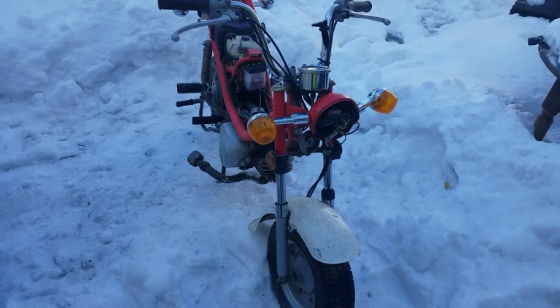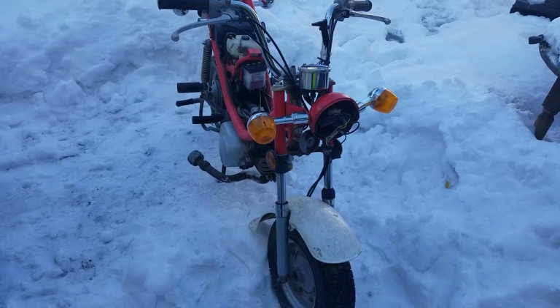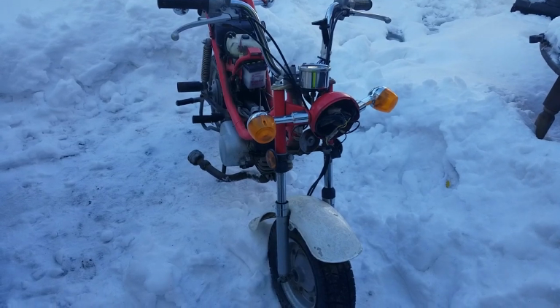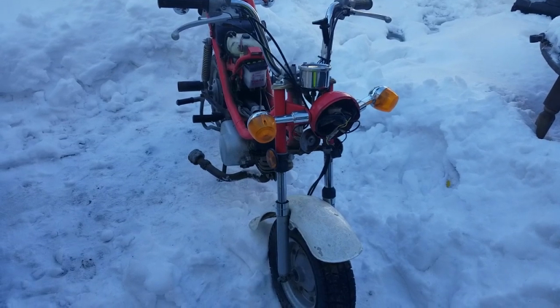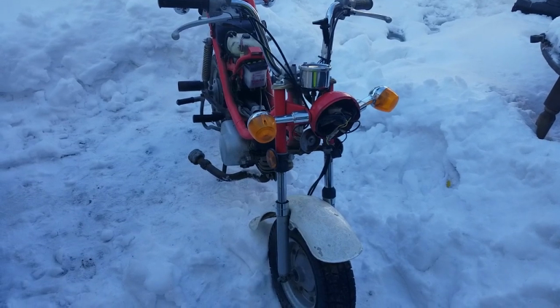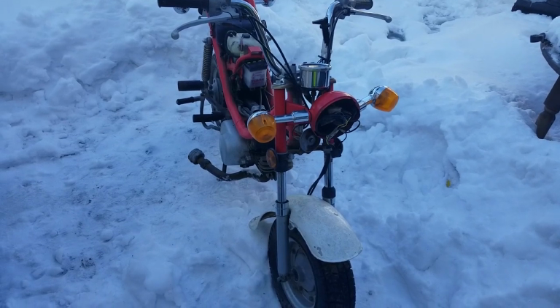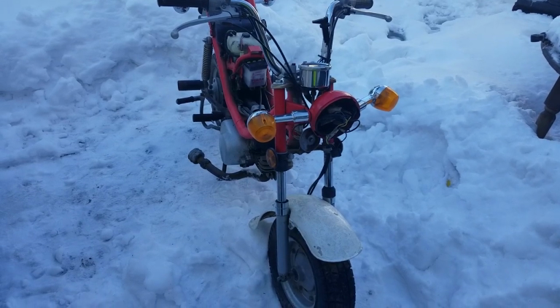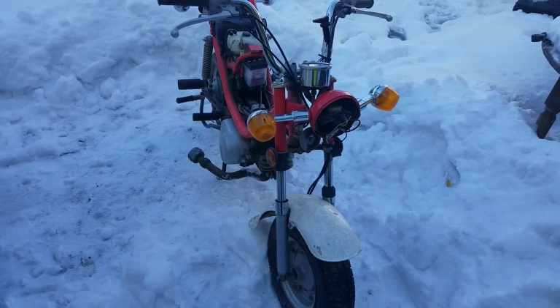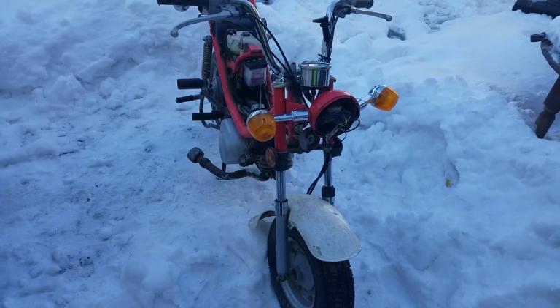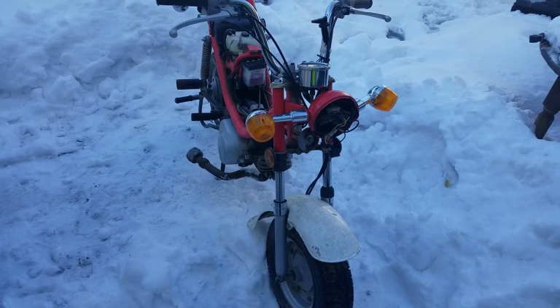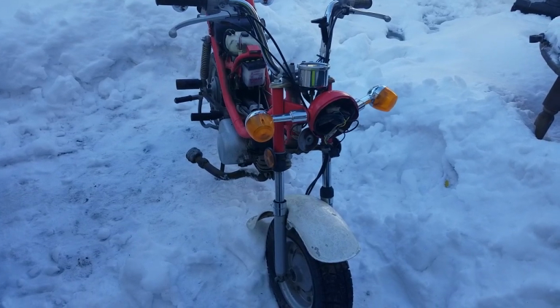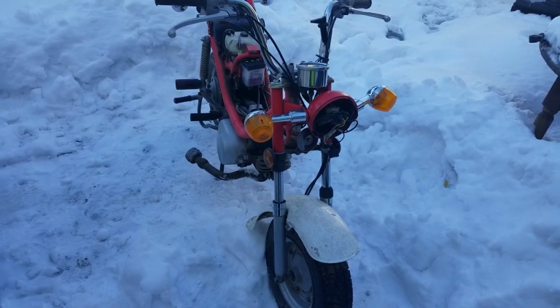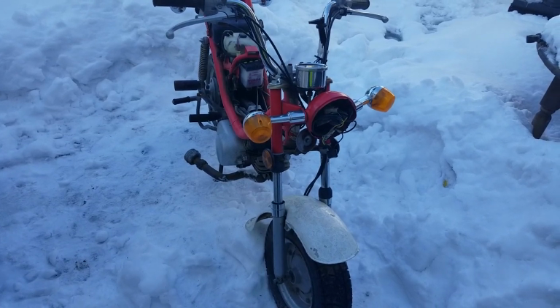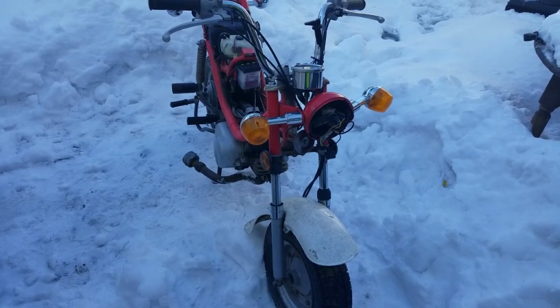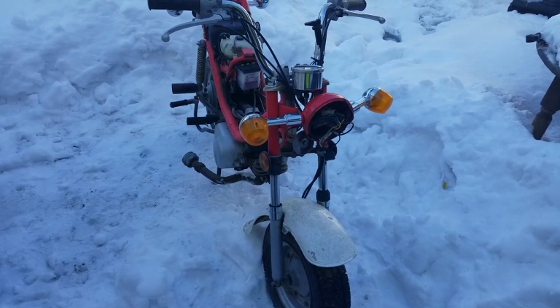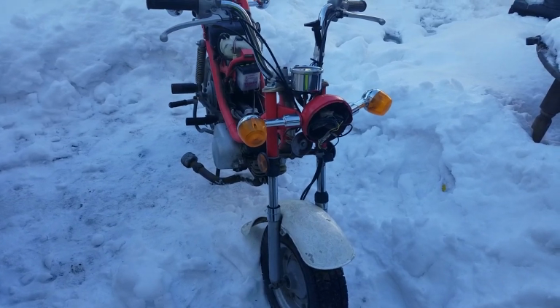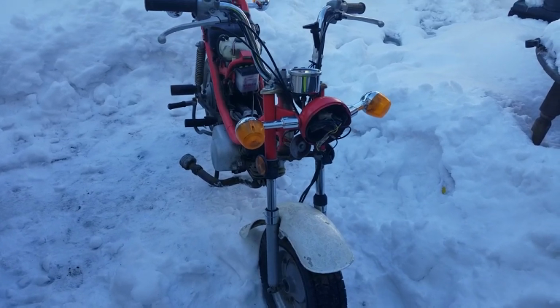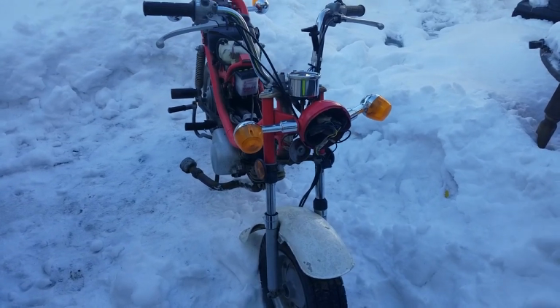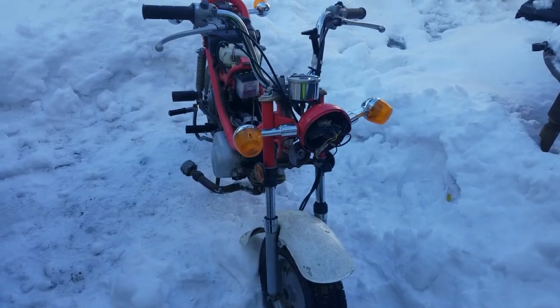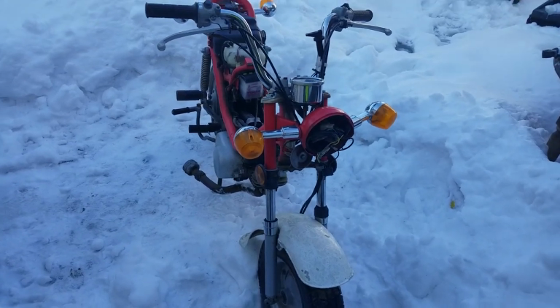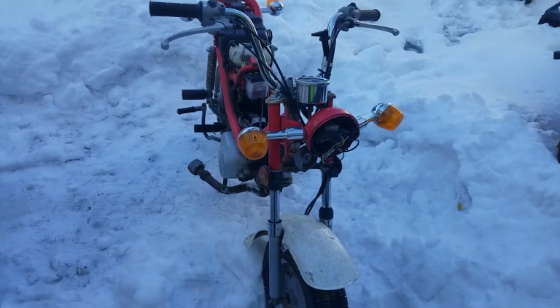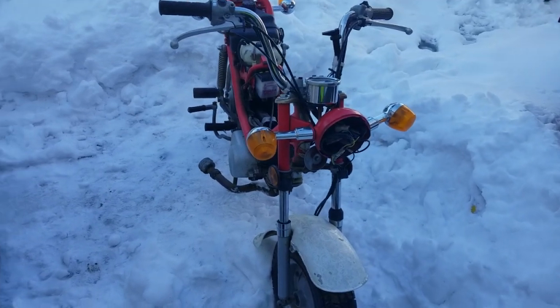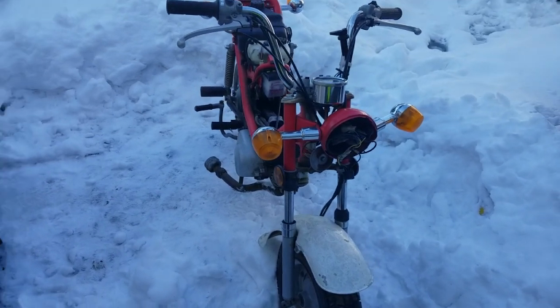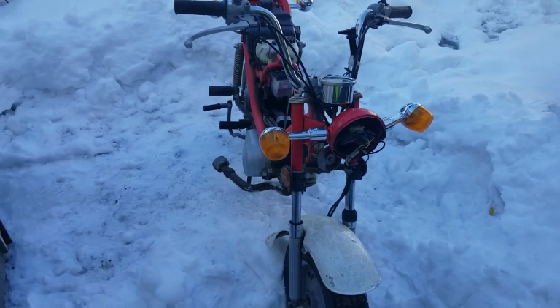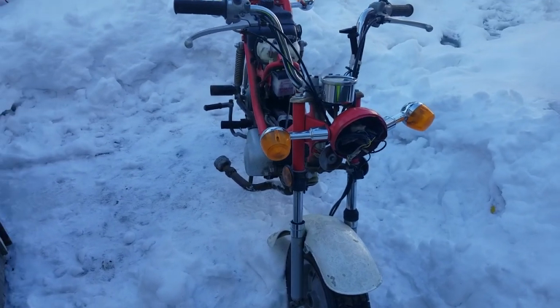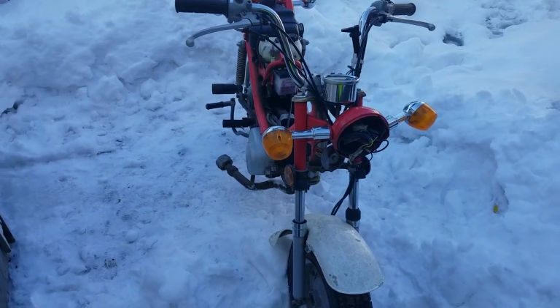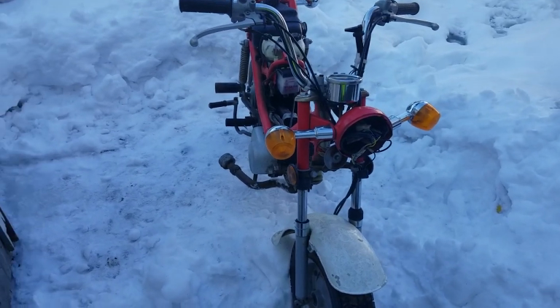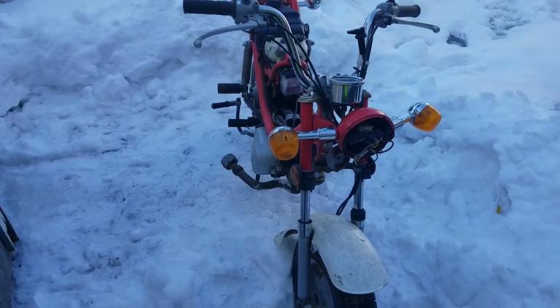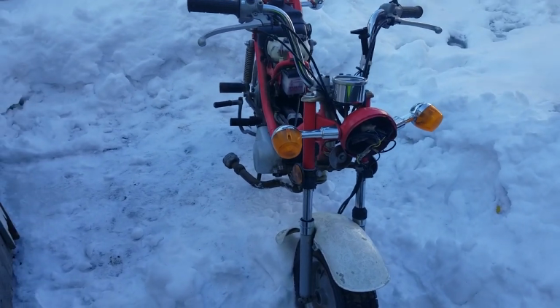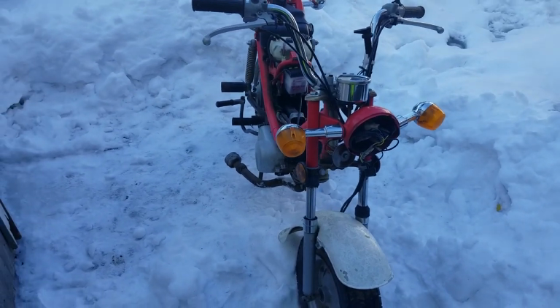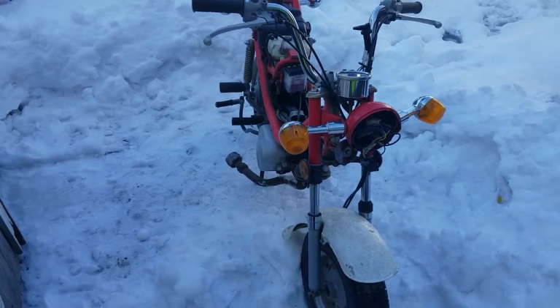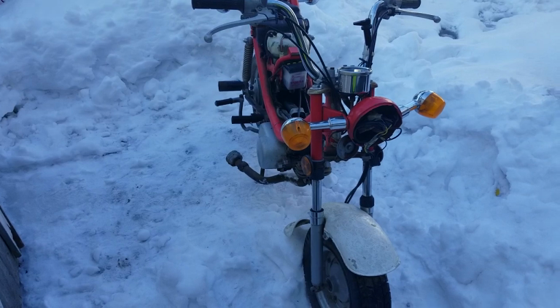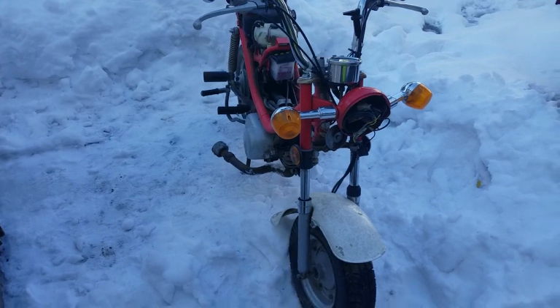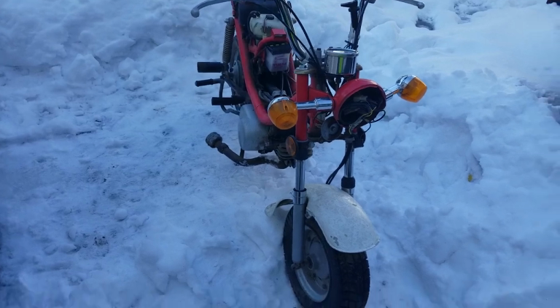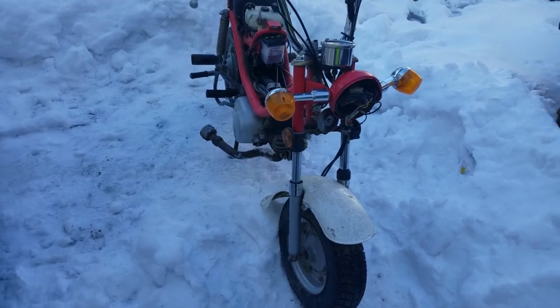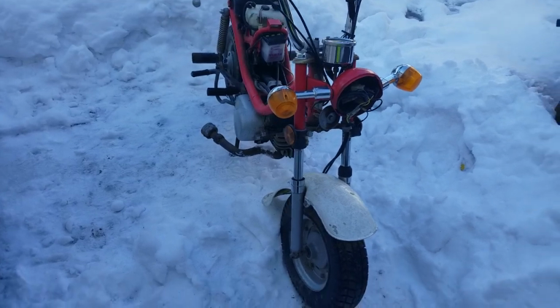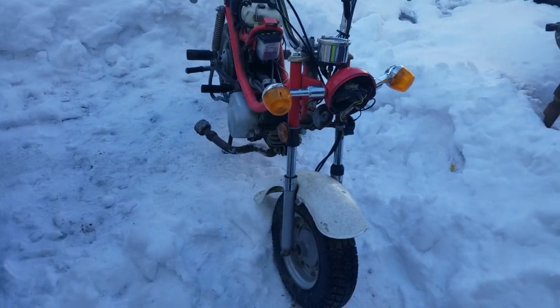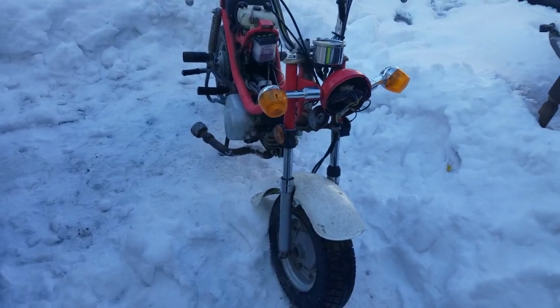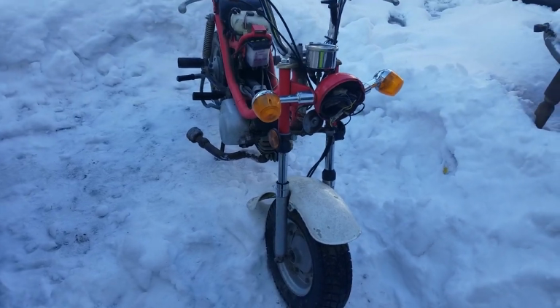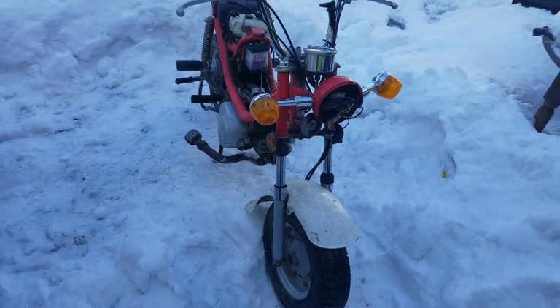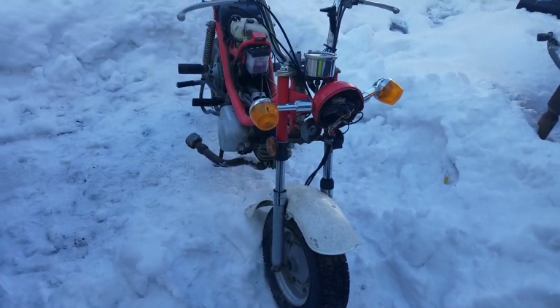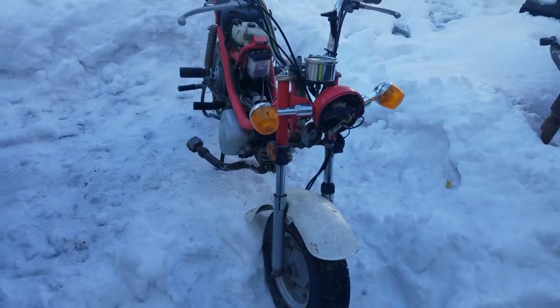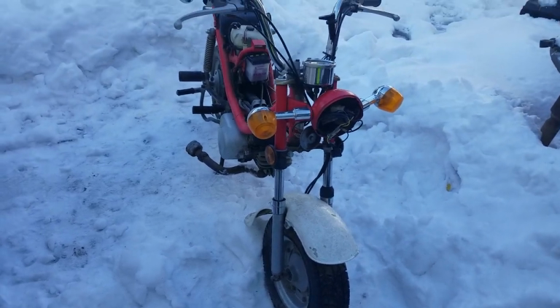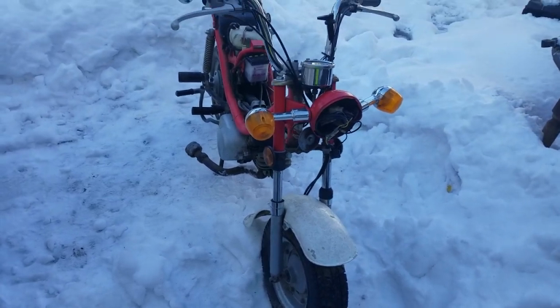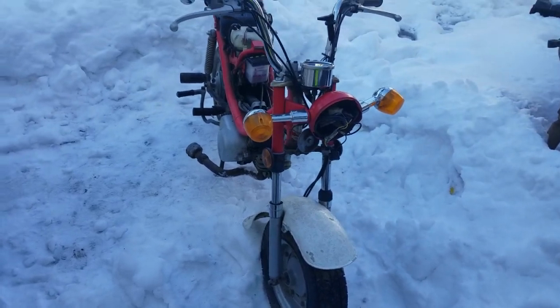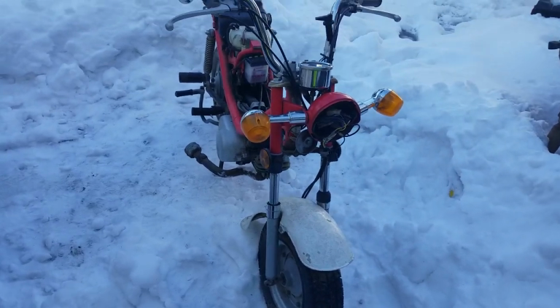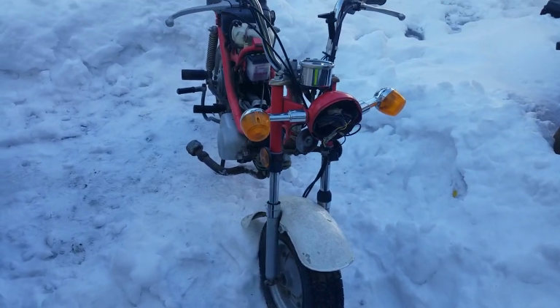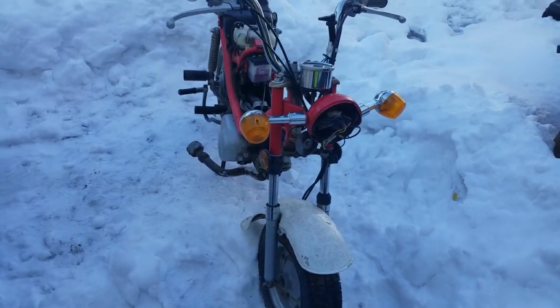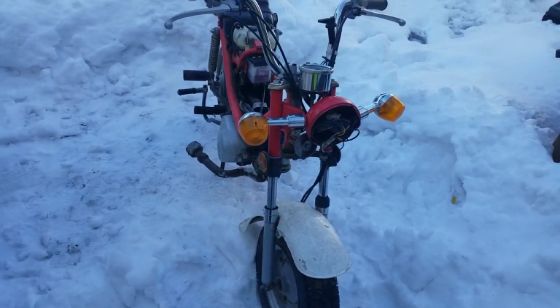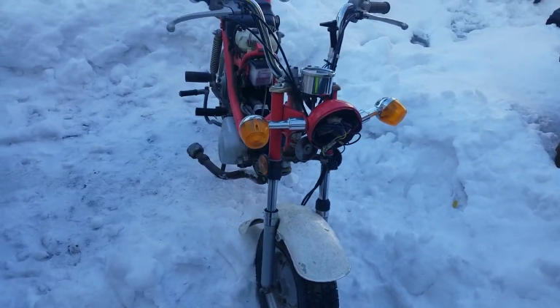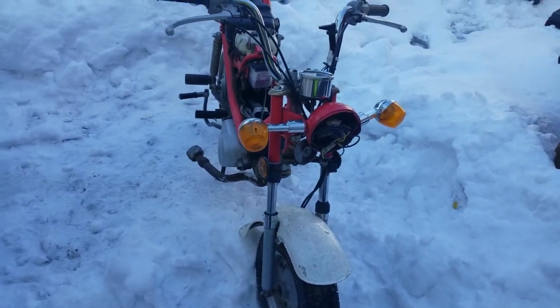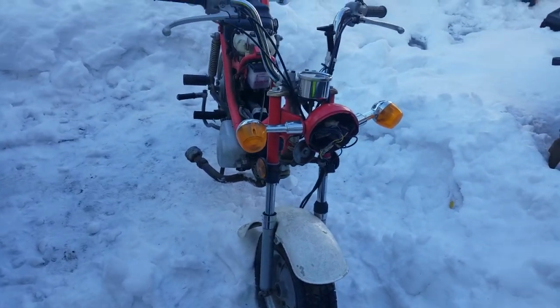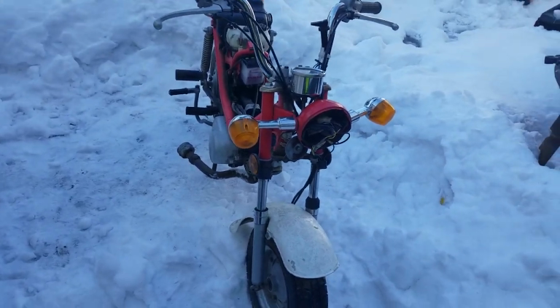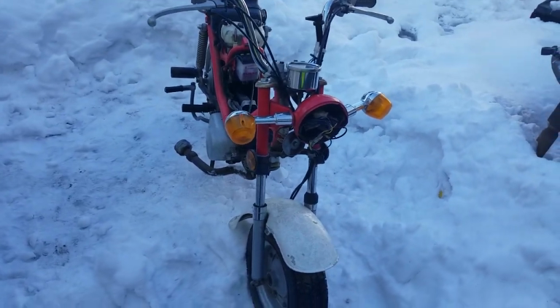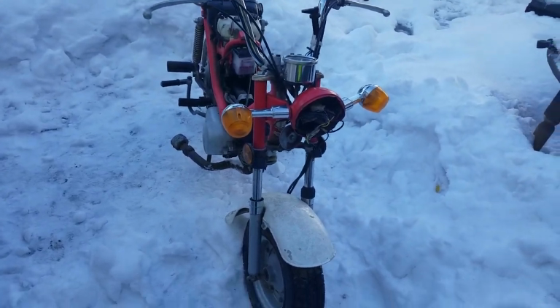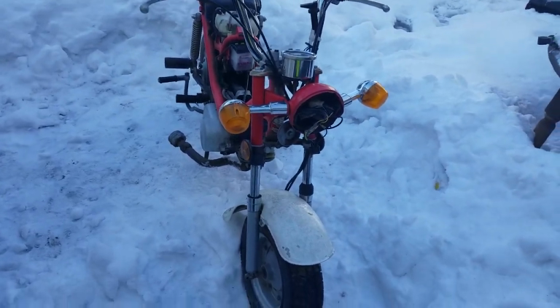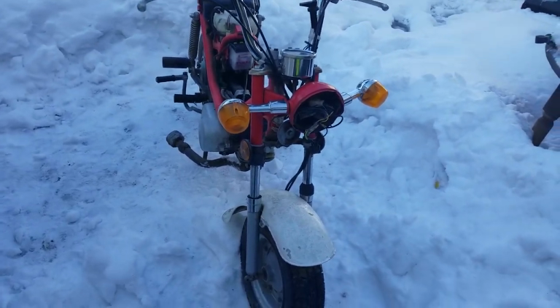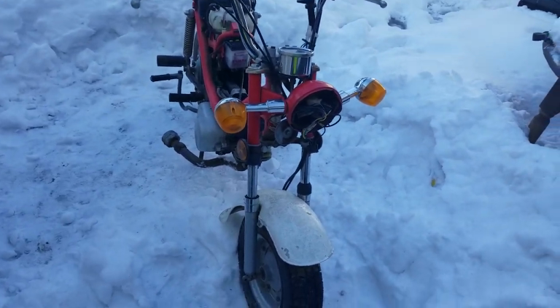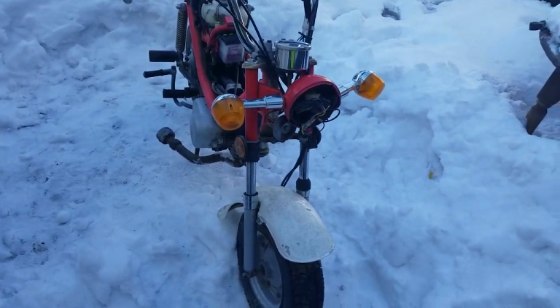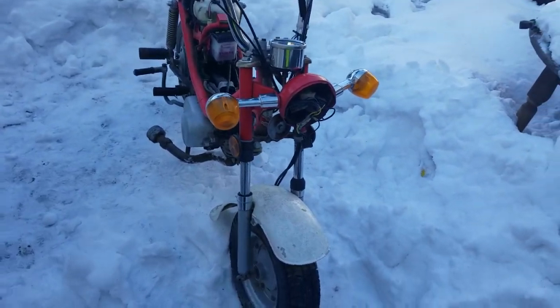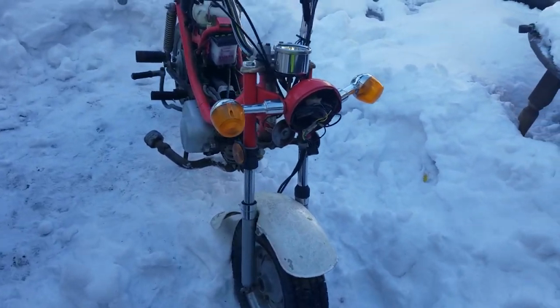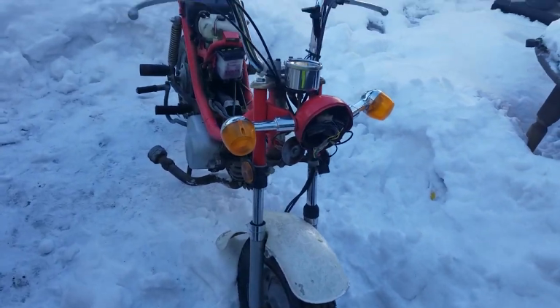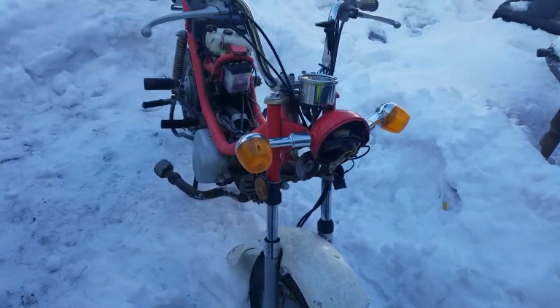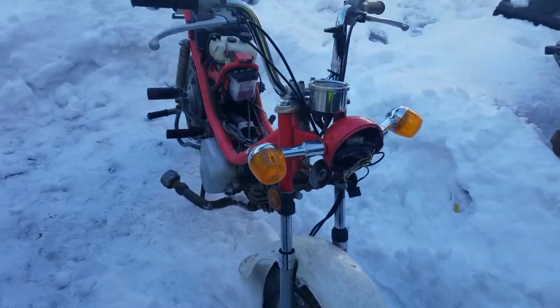Hey YouTube, how are you guys doing today? Kevin here coming at you with a first look. This is a Yamaha Chappie.